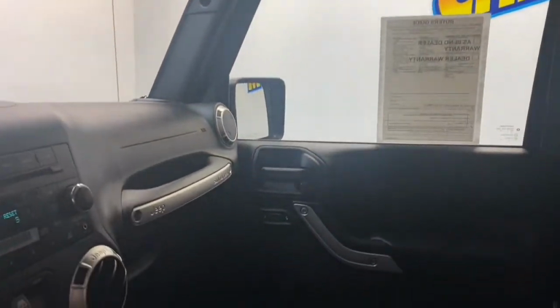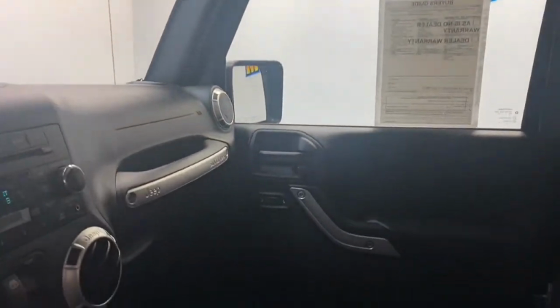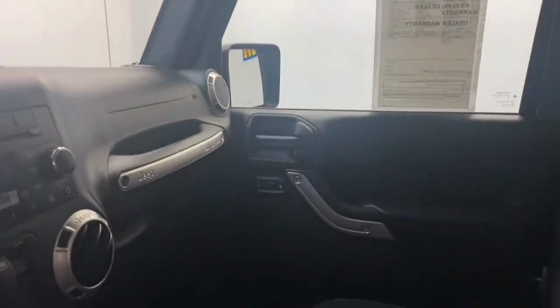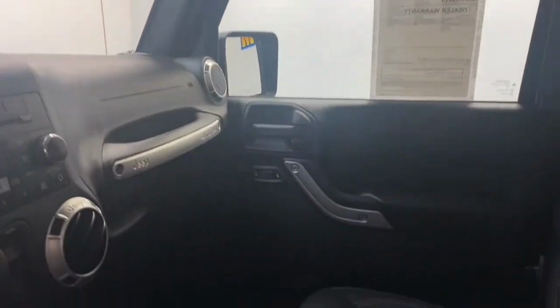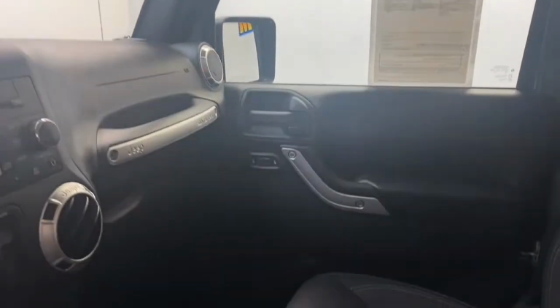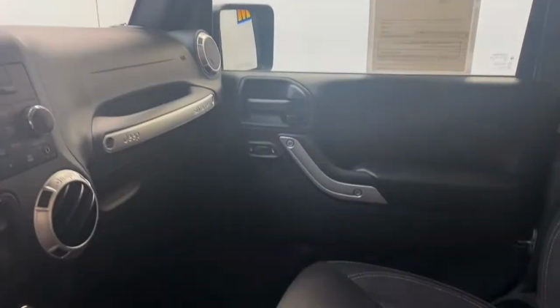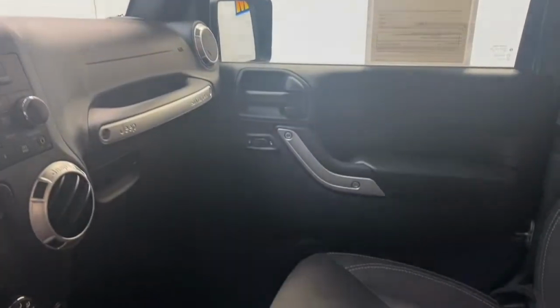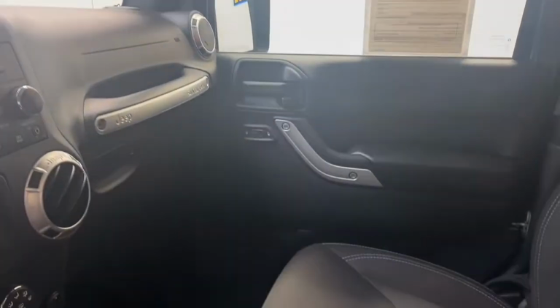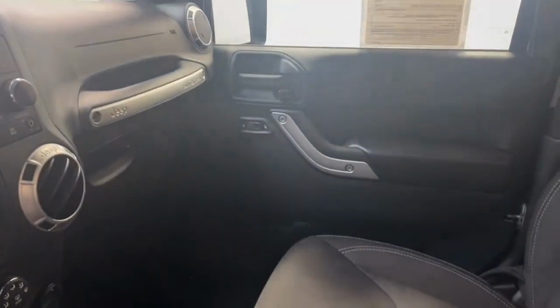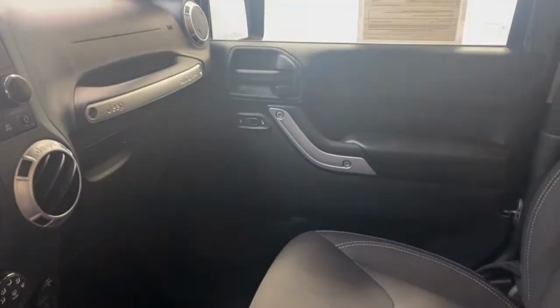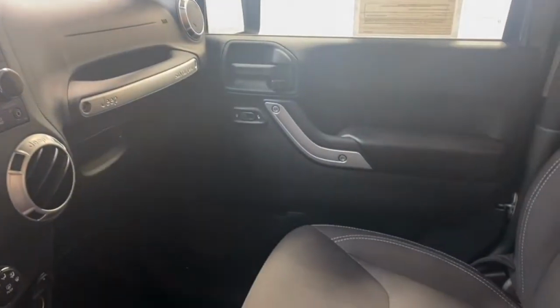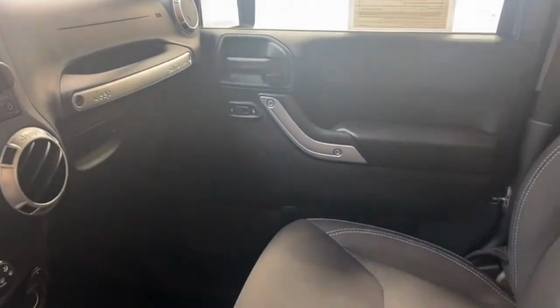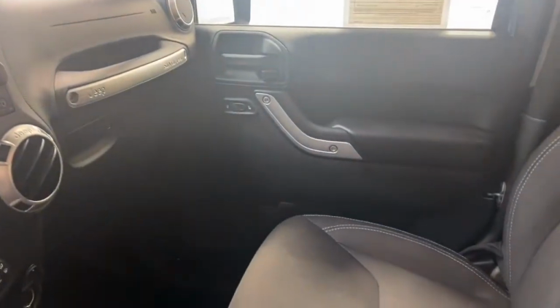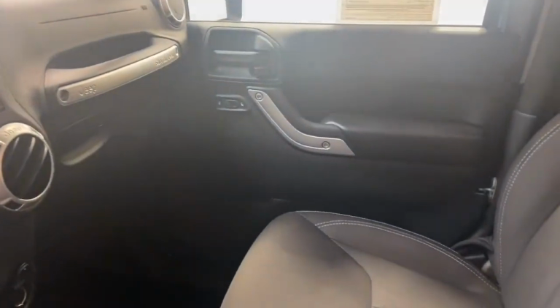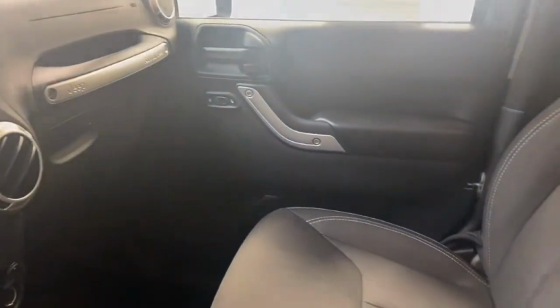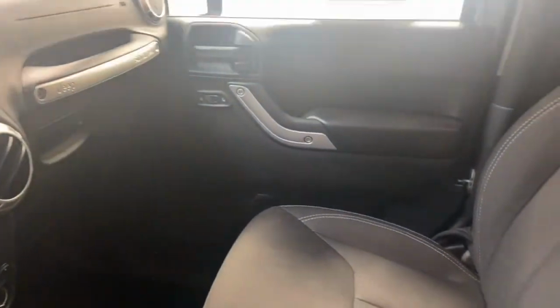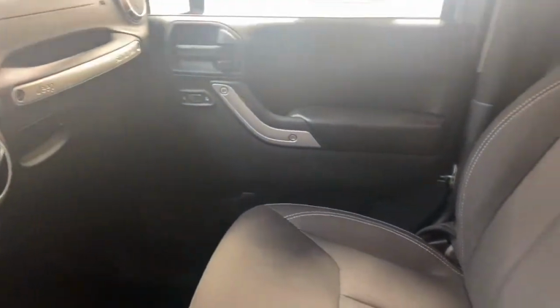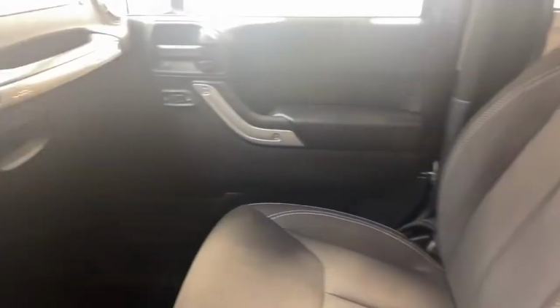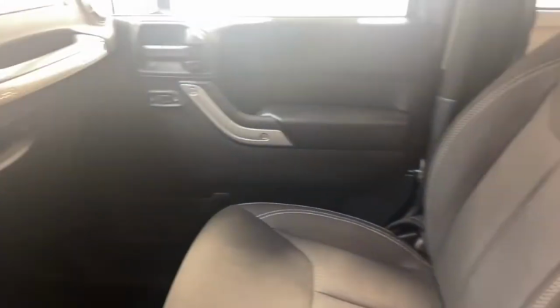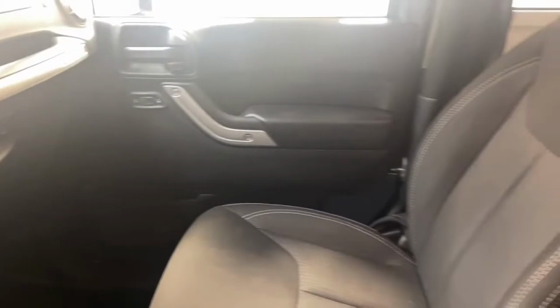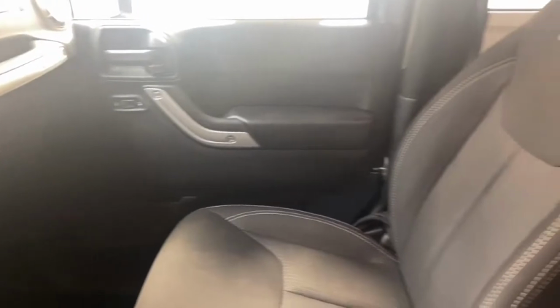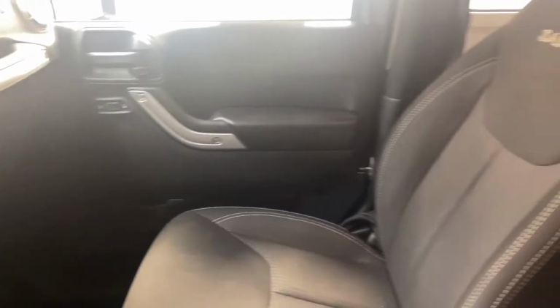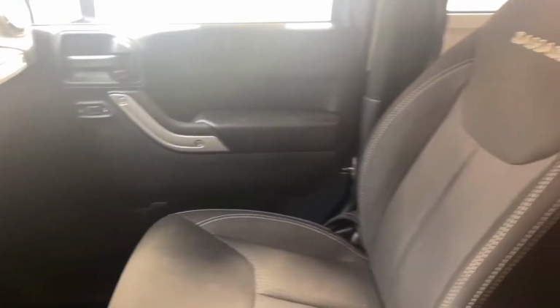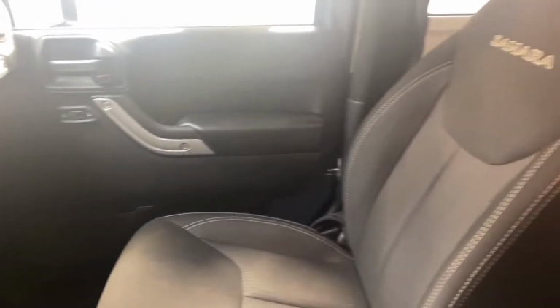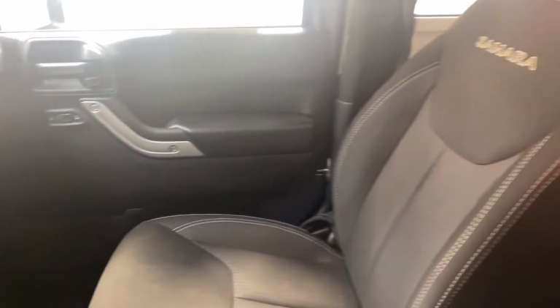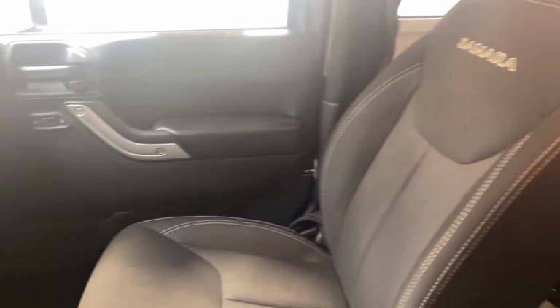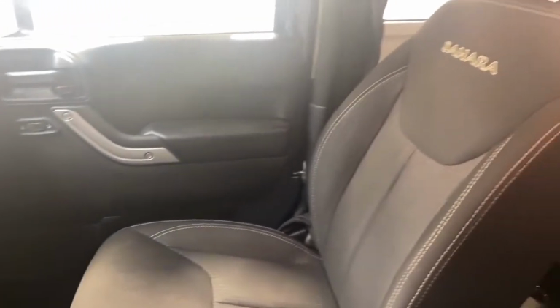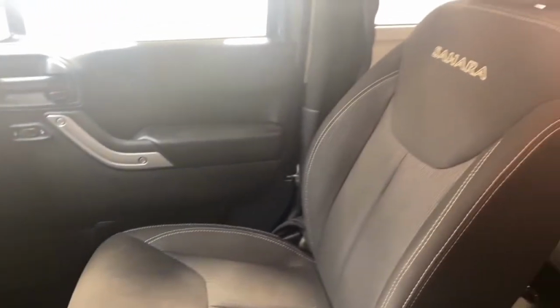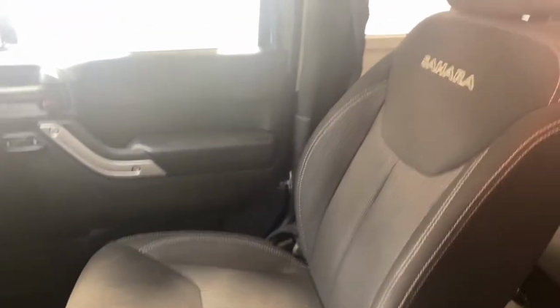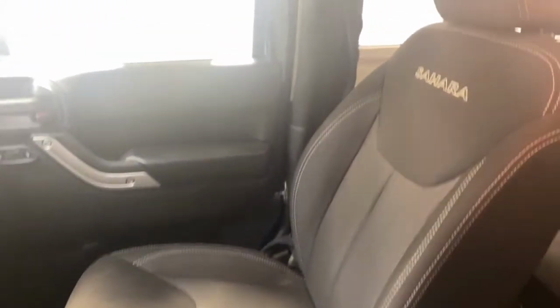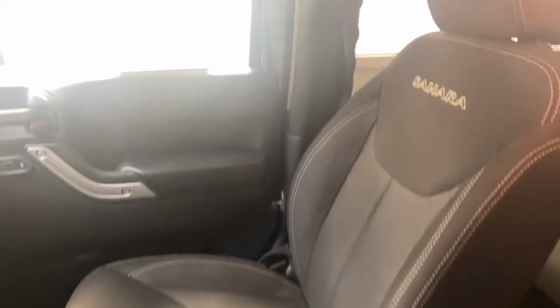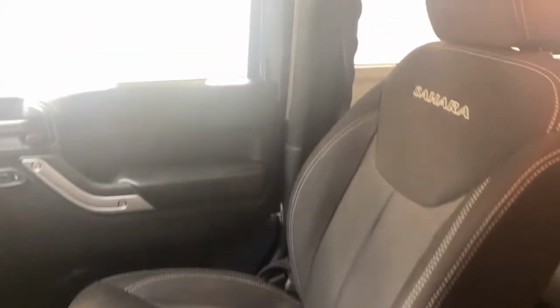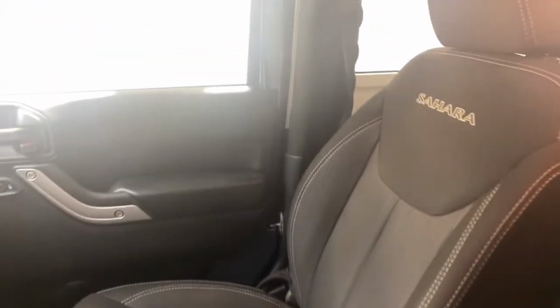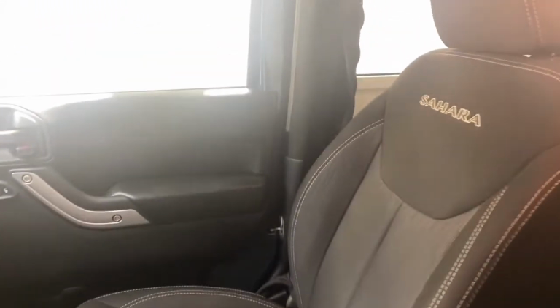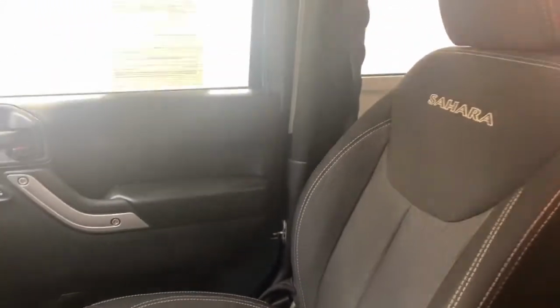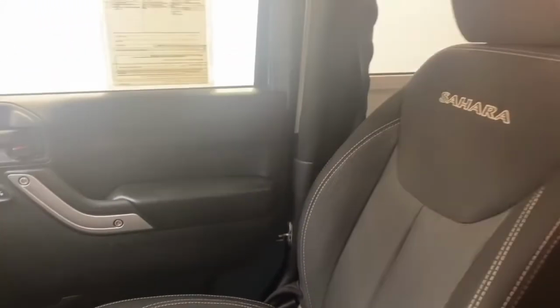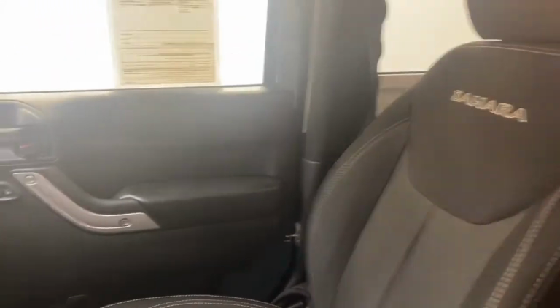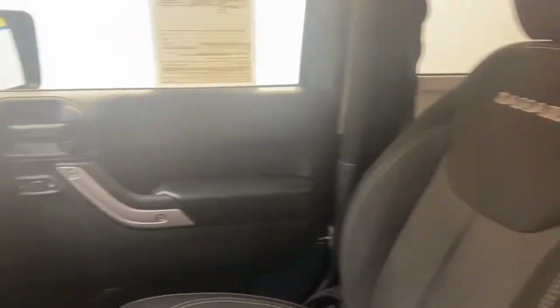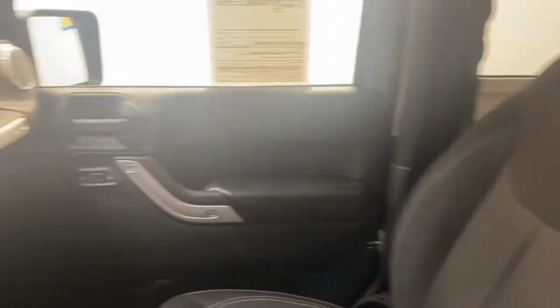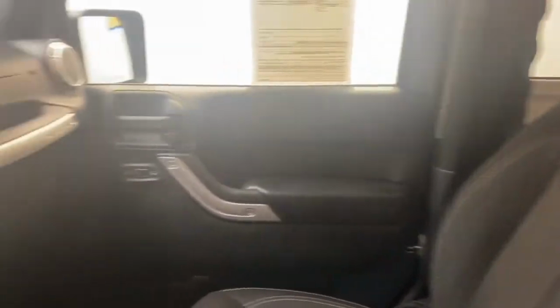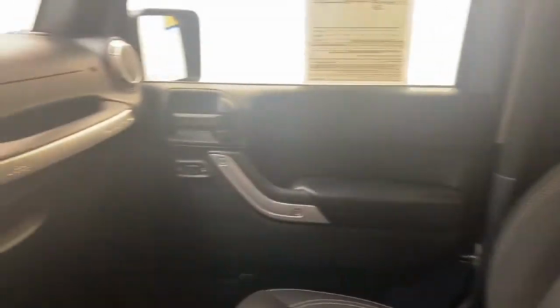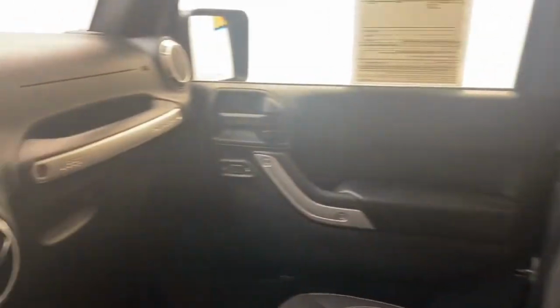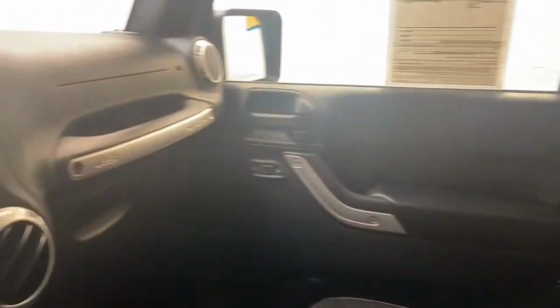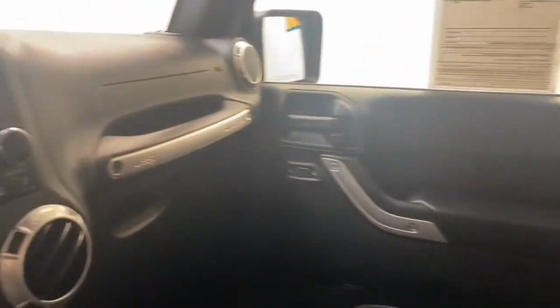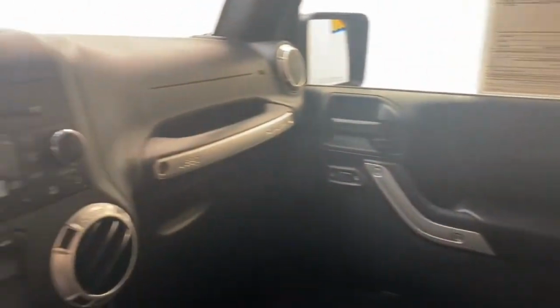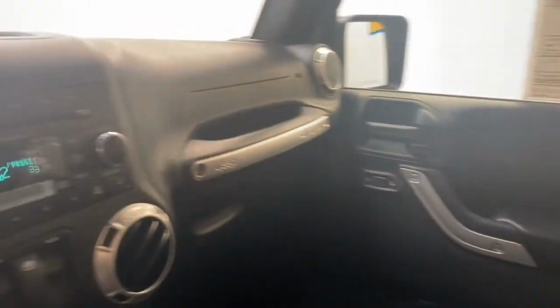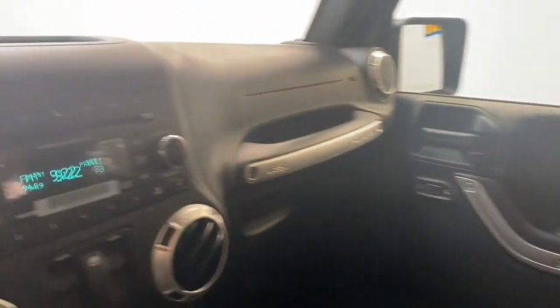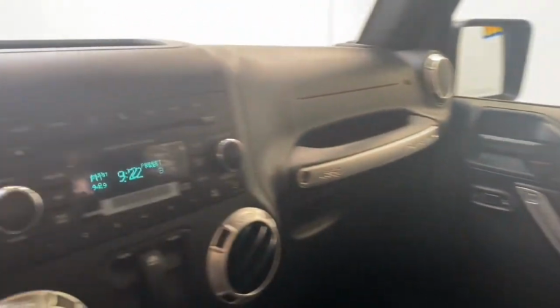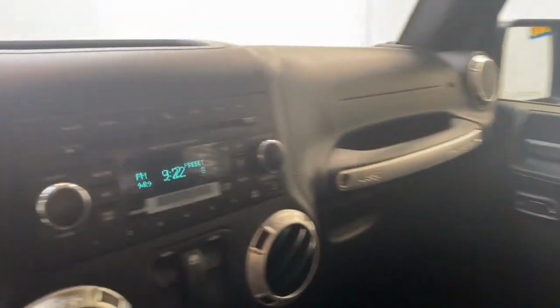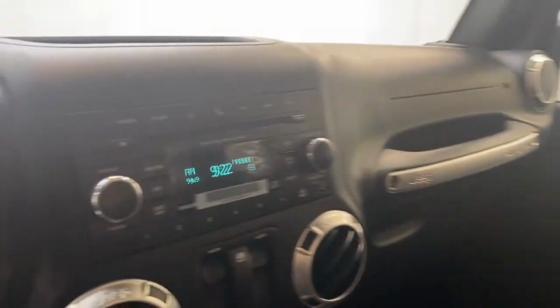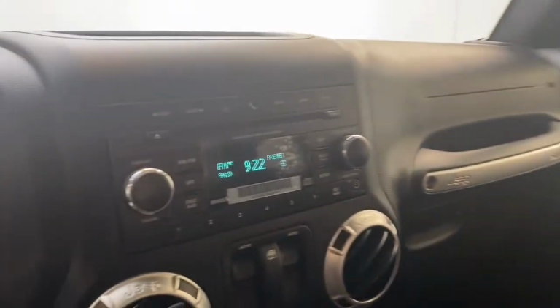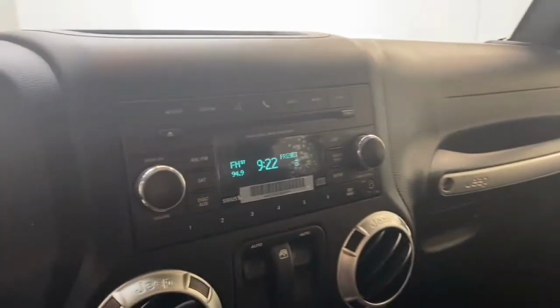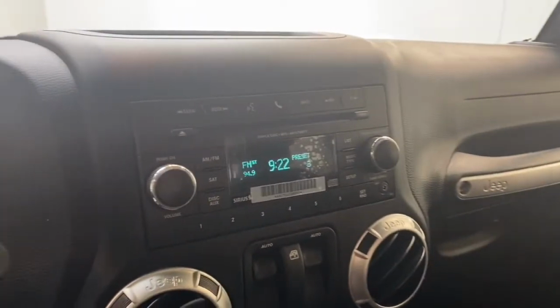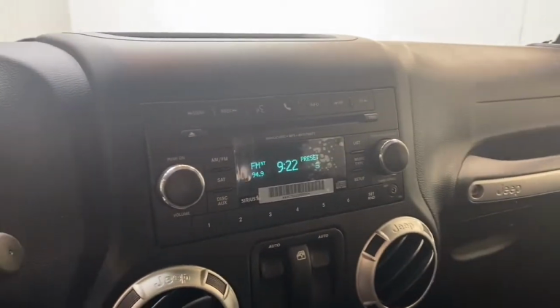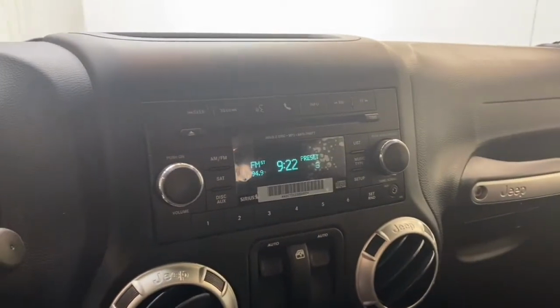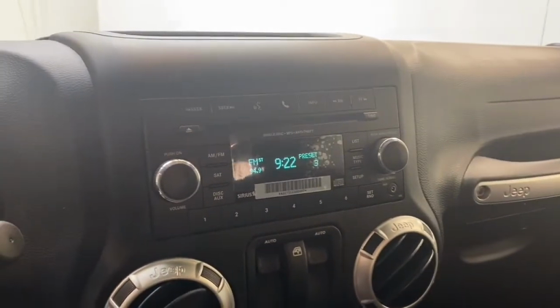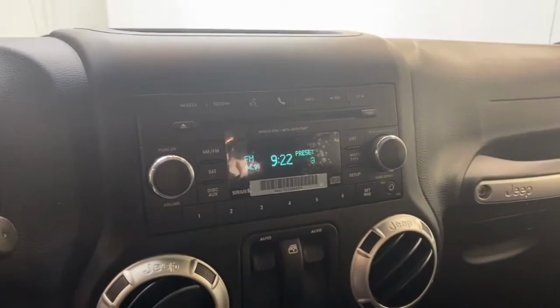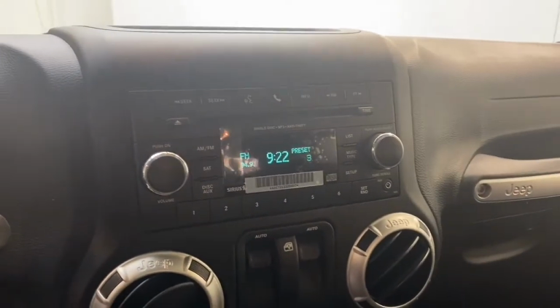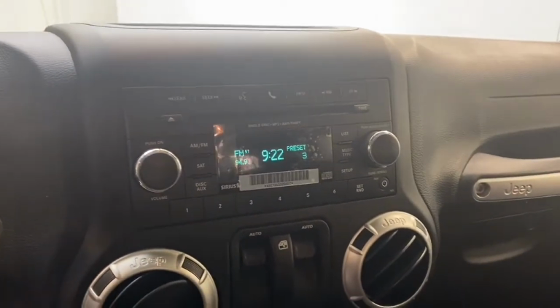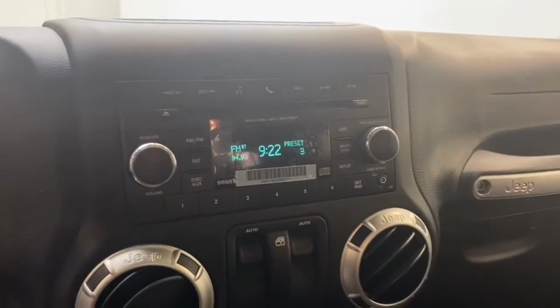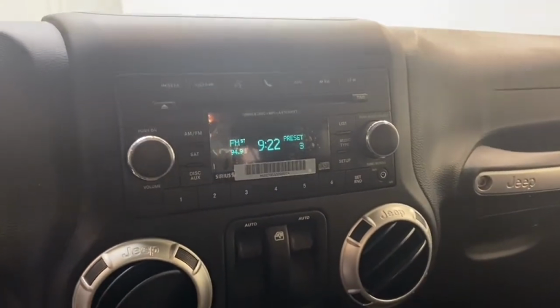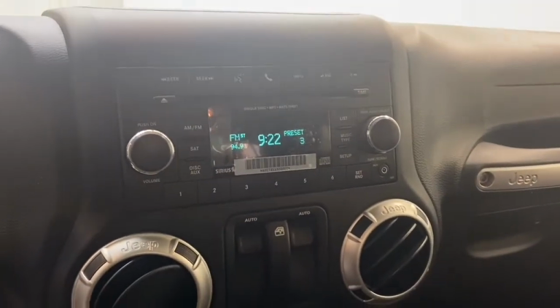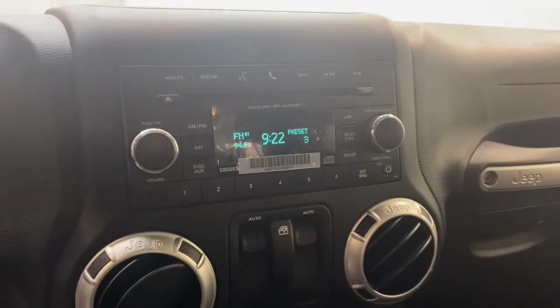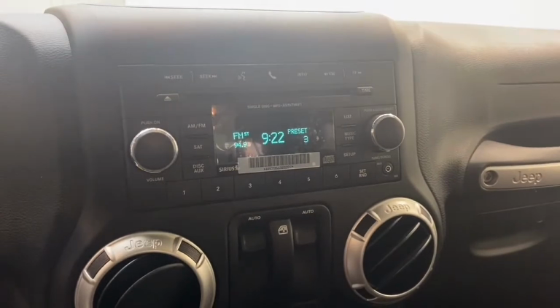This one-owner 2018 Jeep Wrangler Sahara has less than 26,000 miles and comes with a Carfax buyback guarantee.